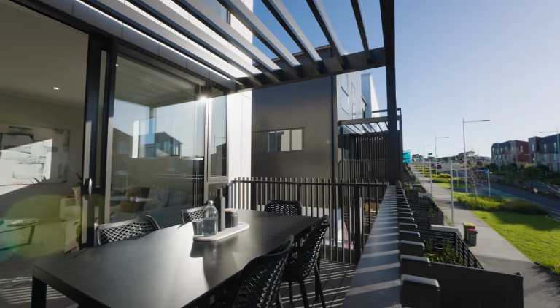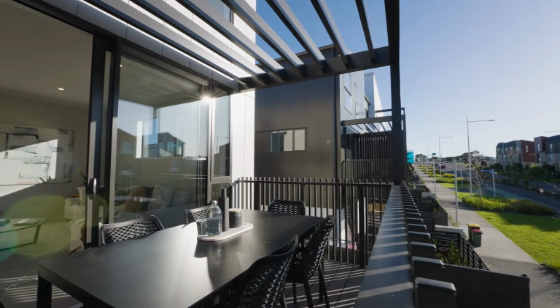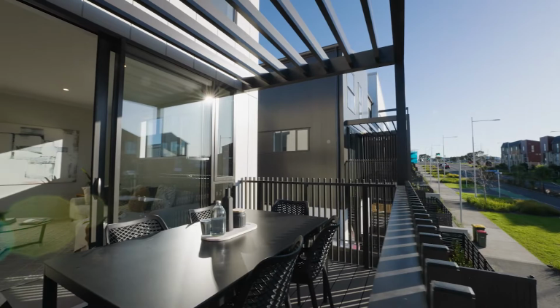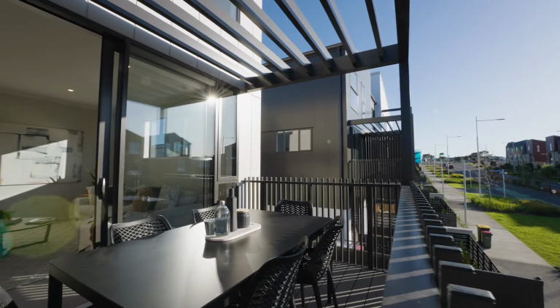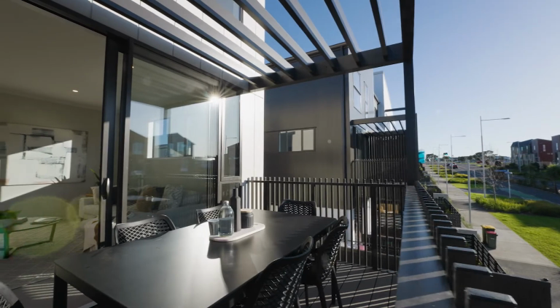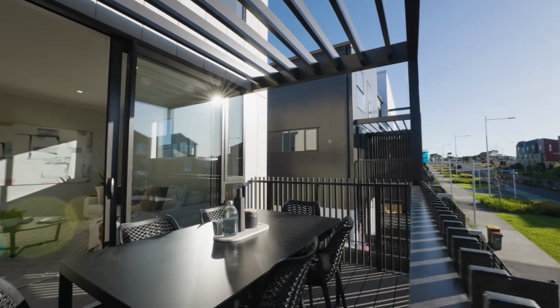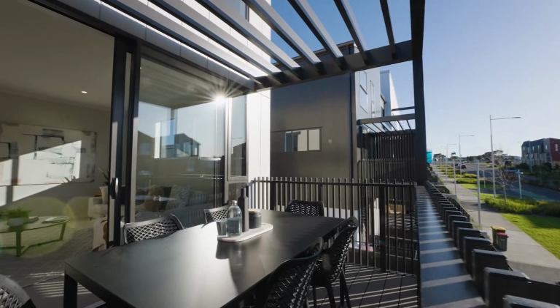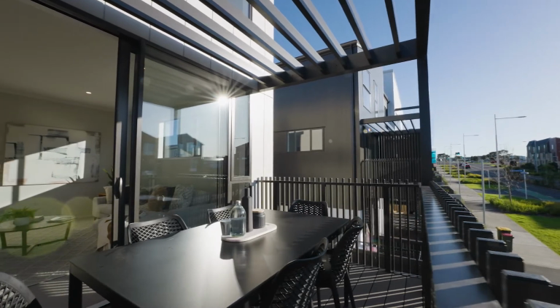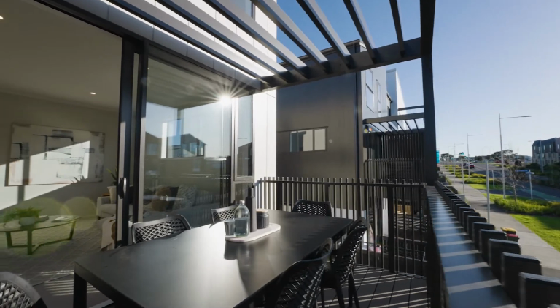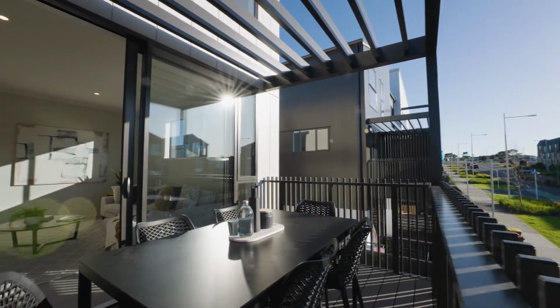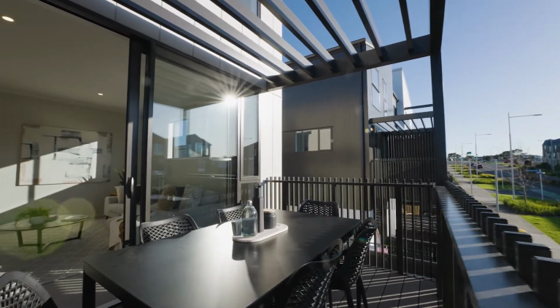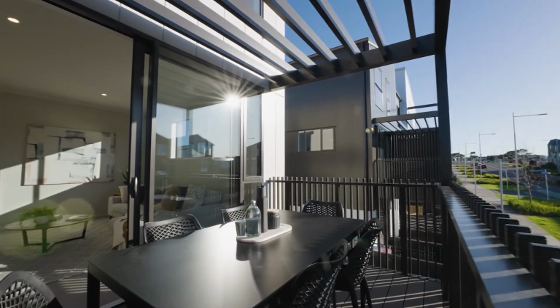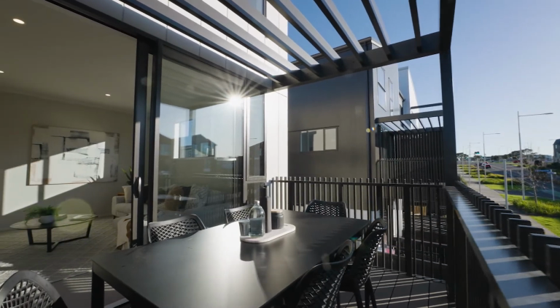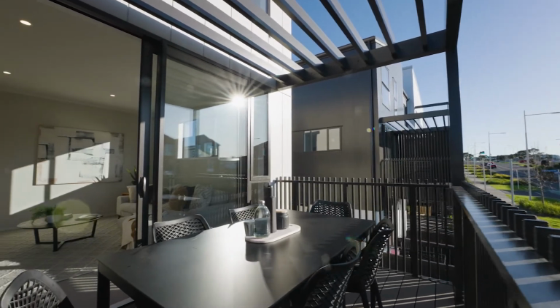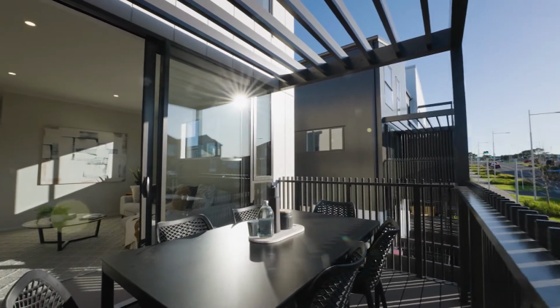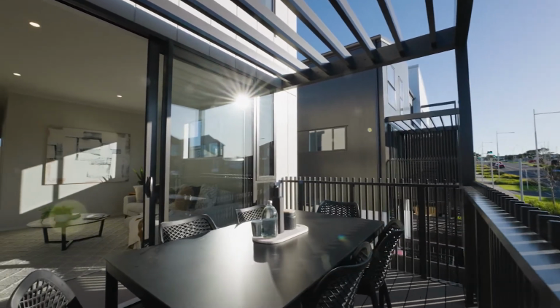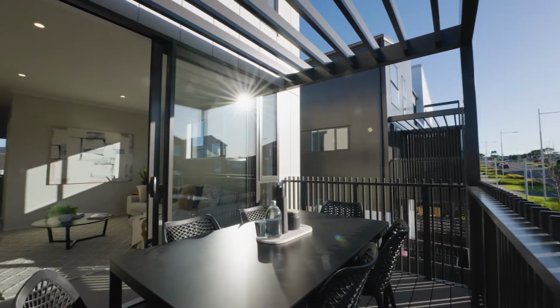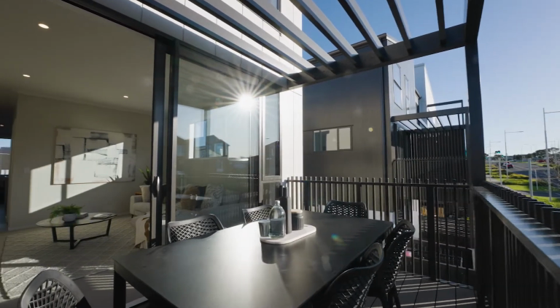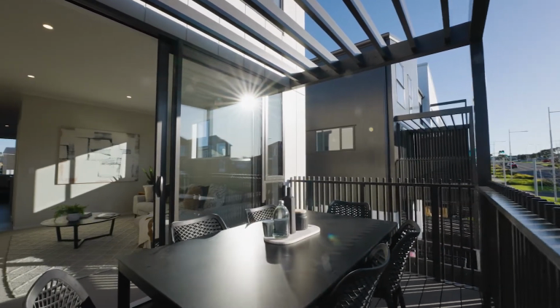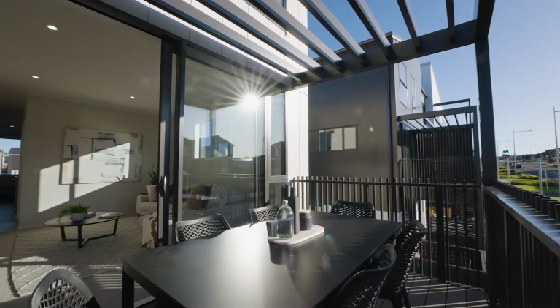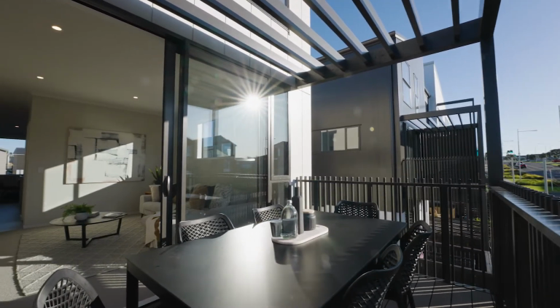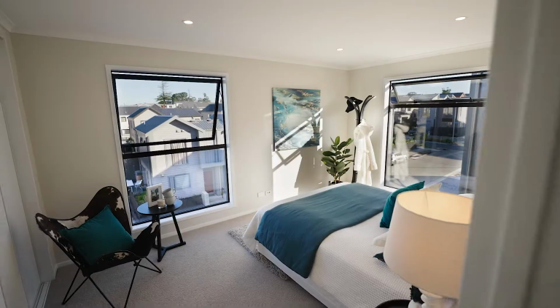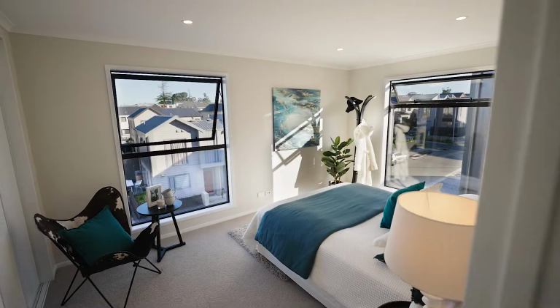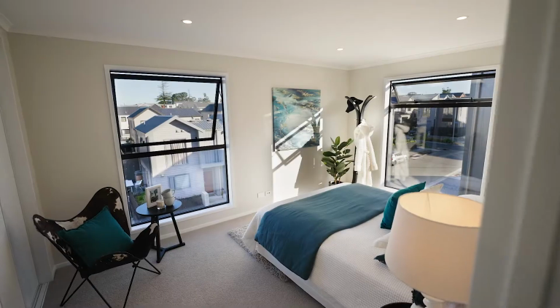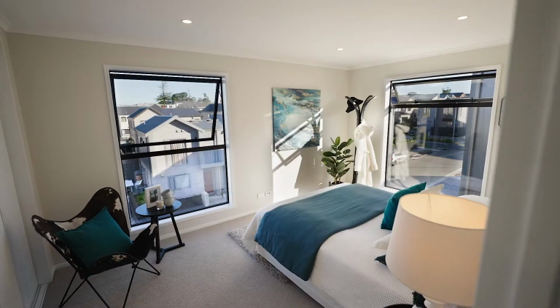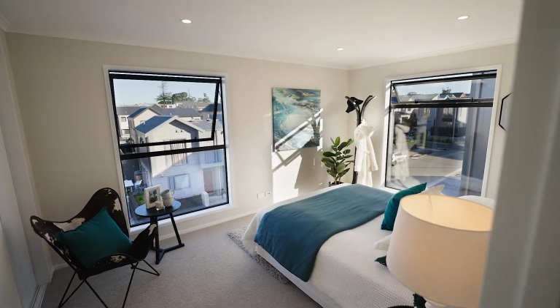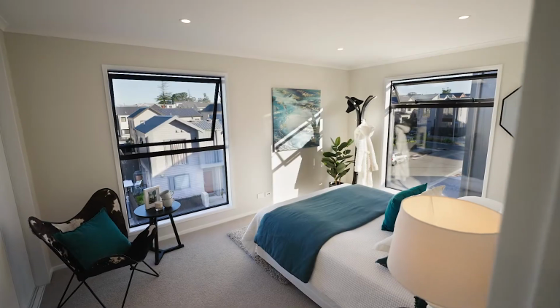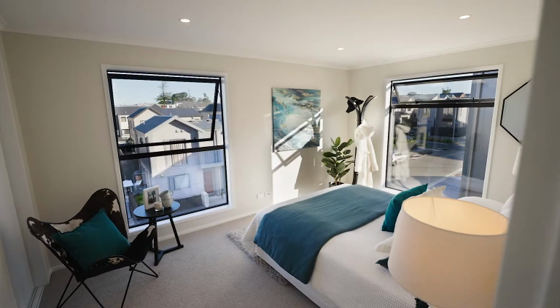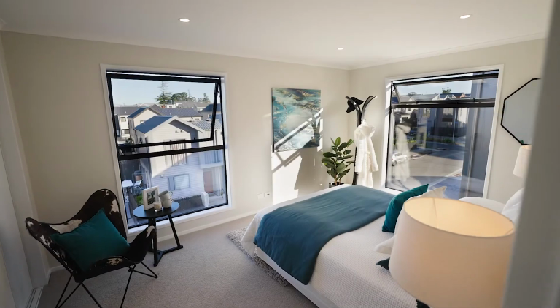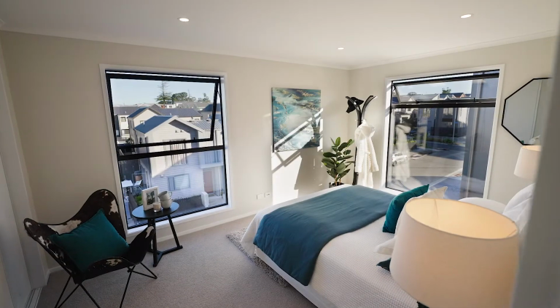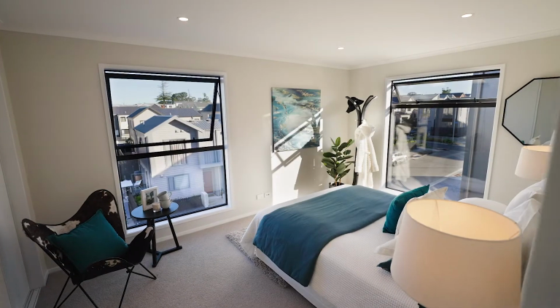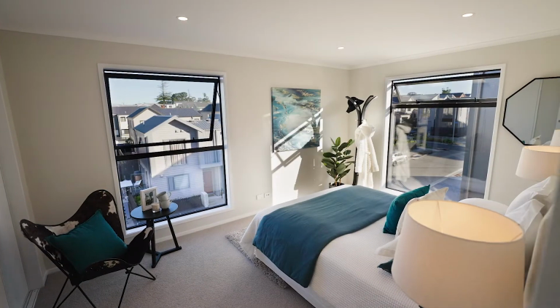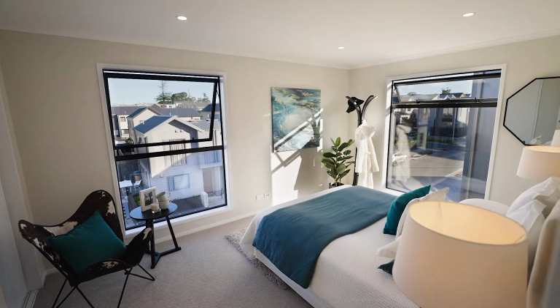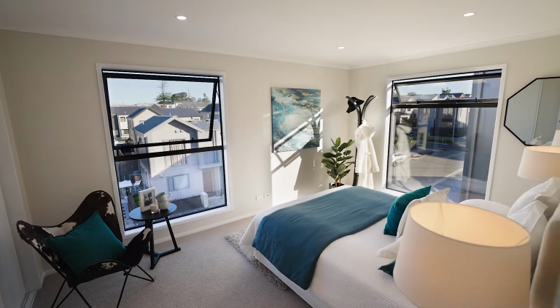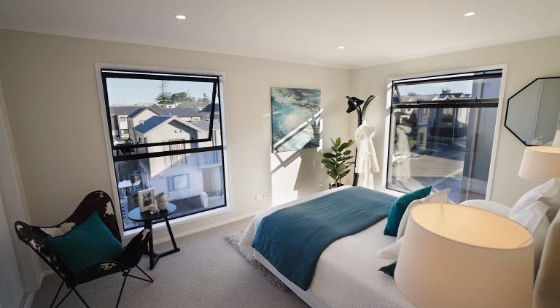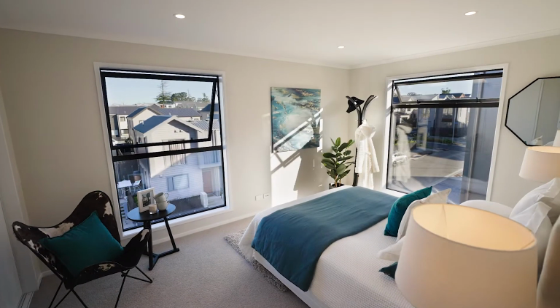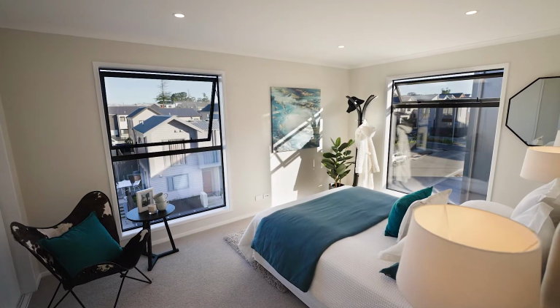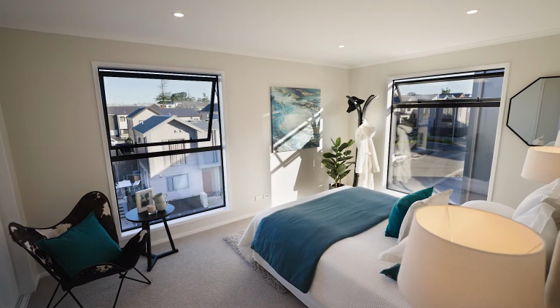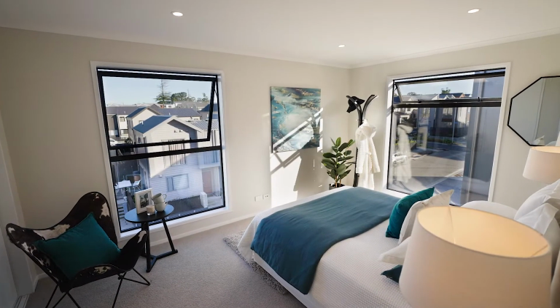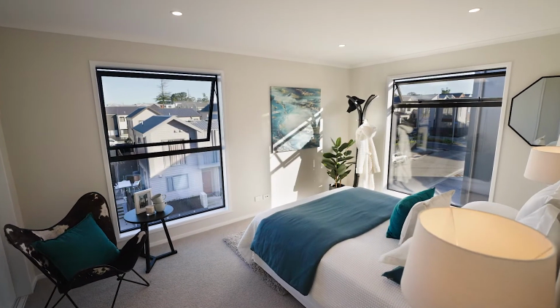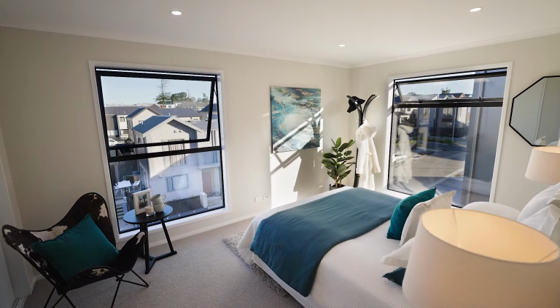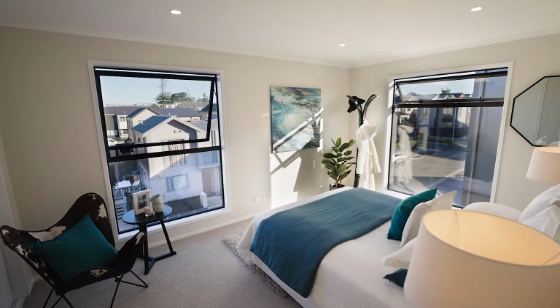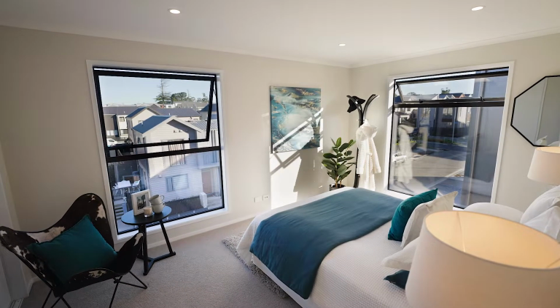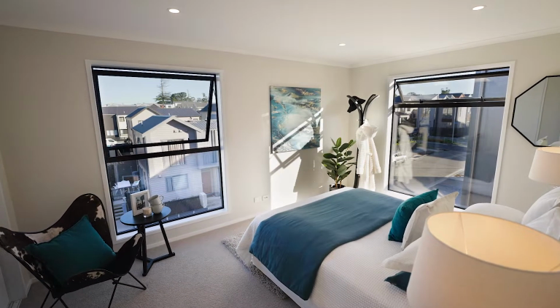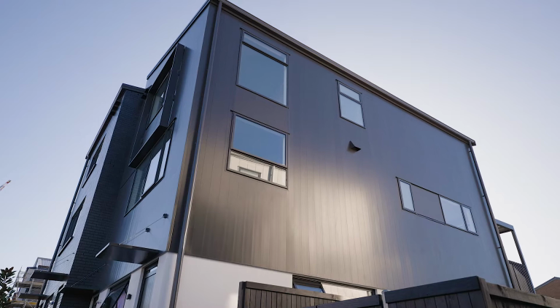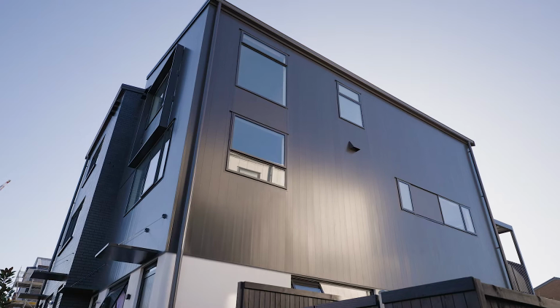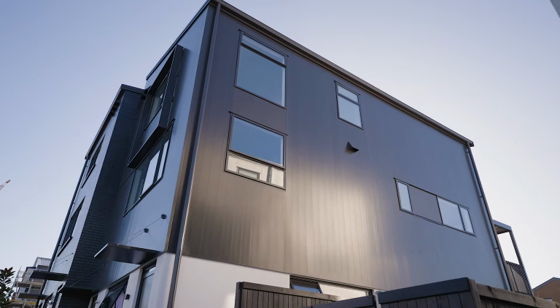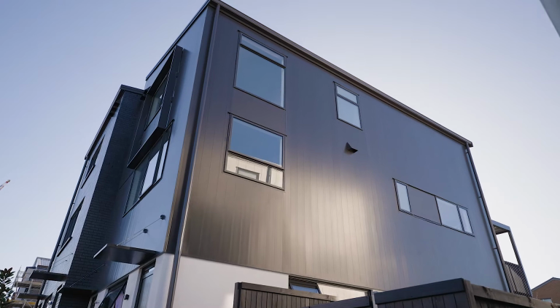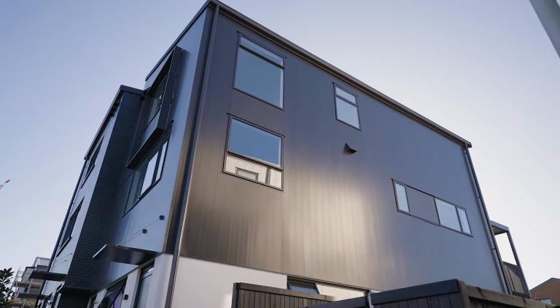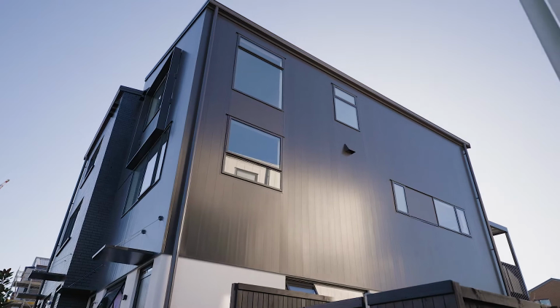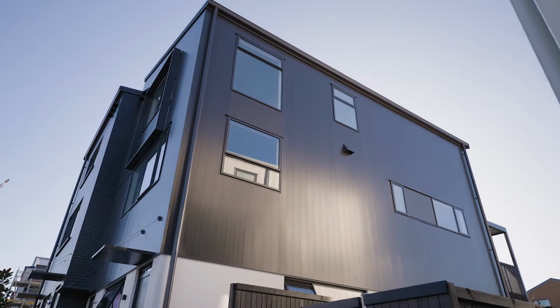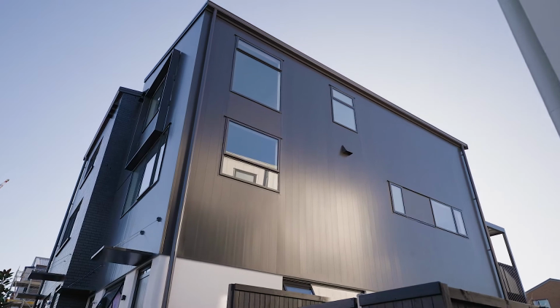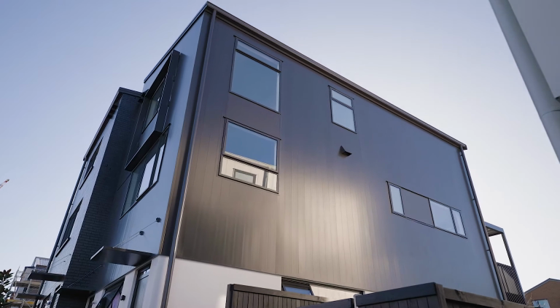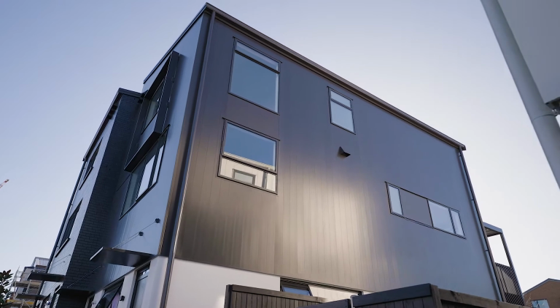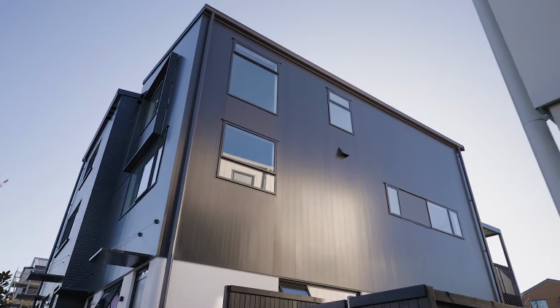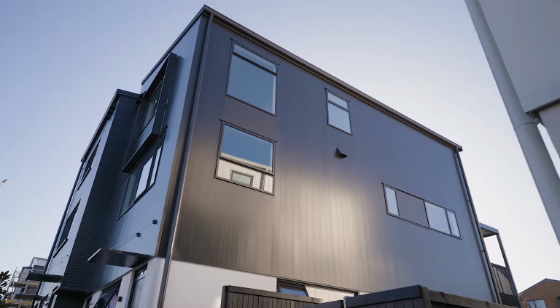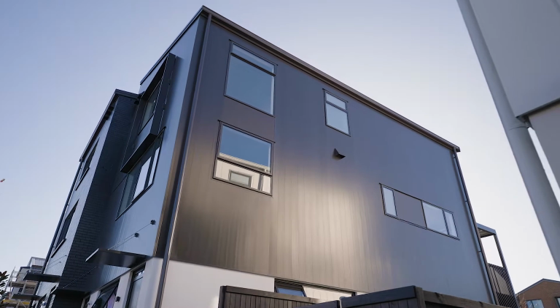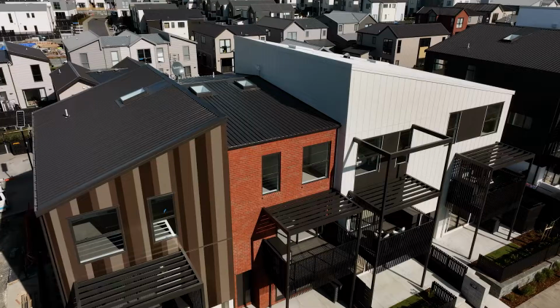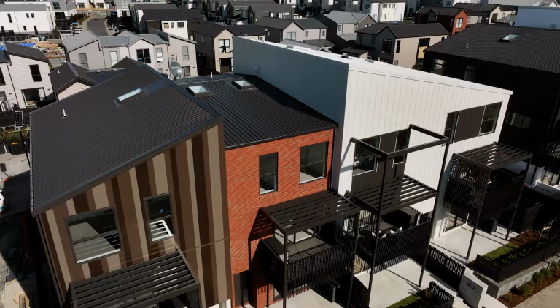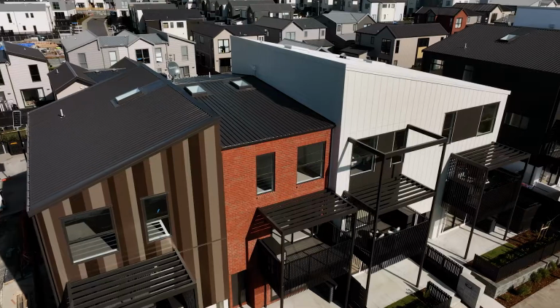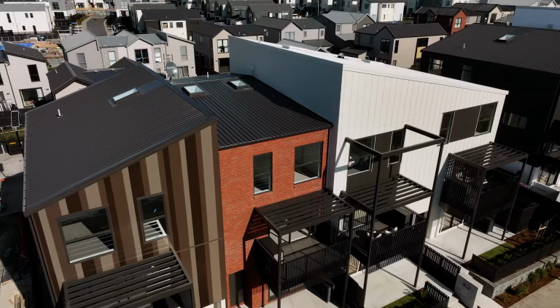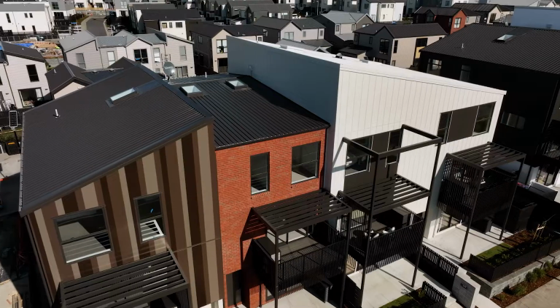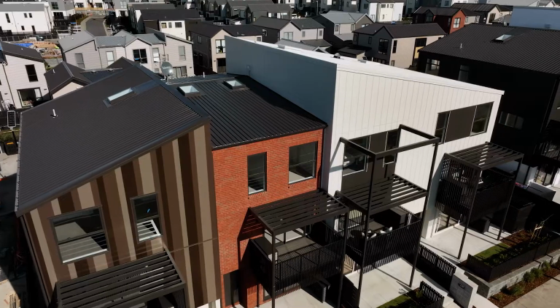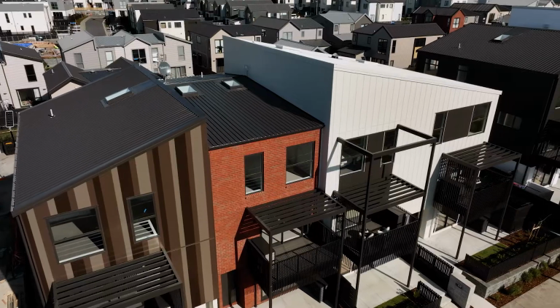Our architects have considered privacy and a sense of space when designing these apartments, with only four of these homes per complex.